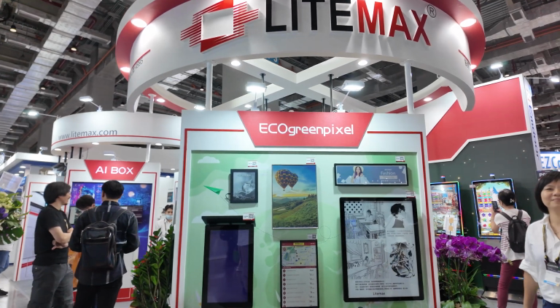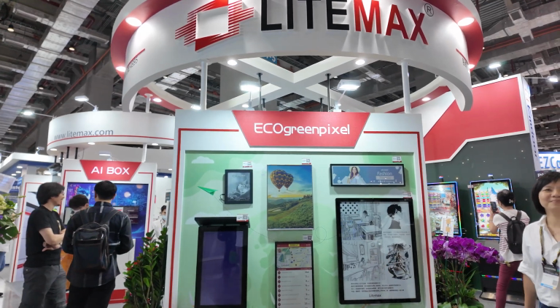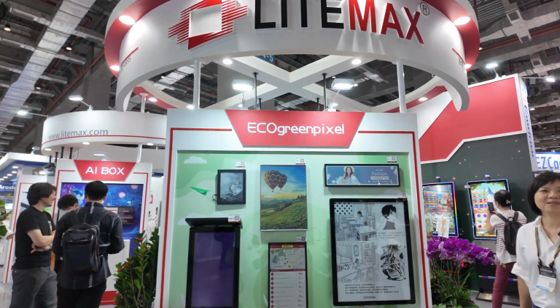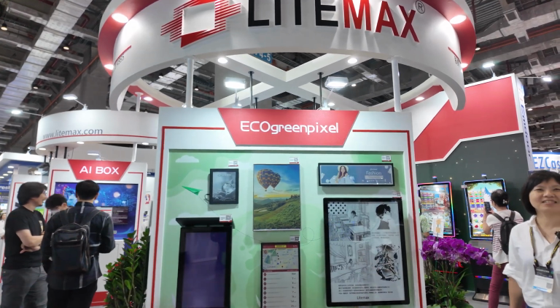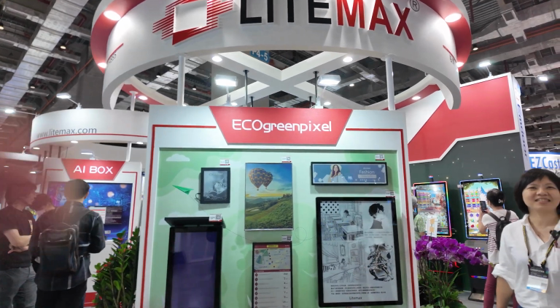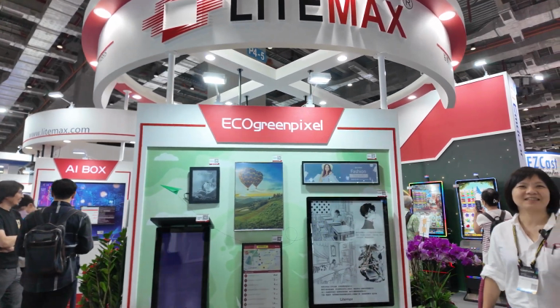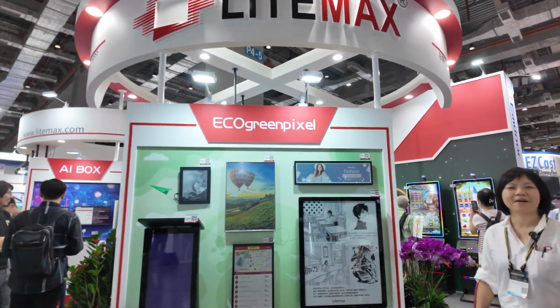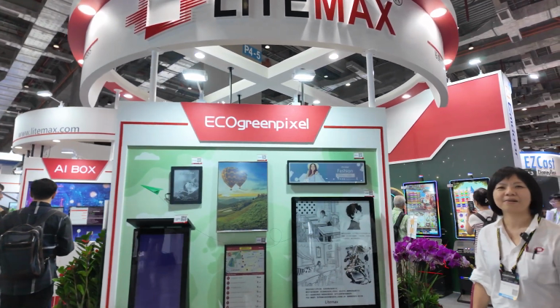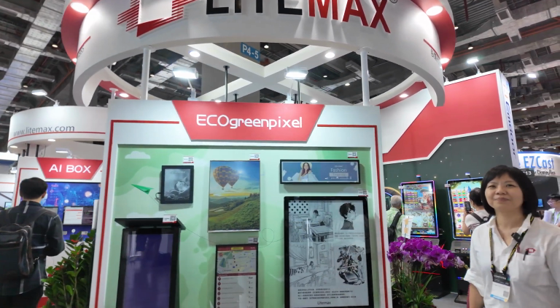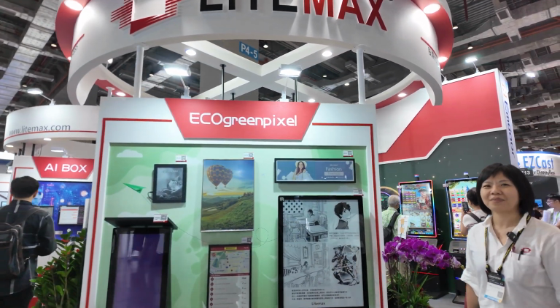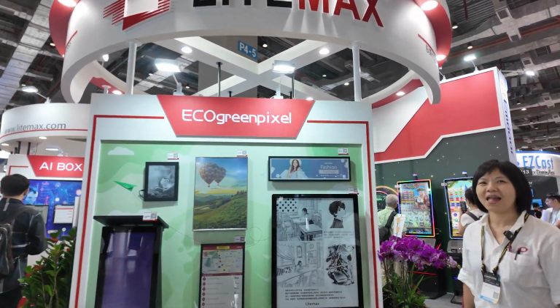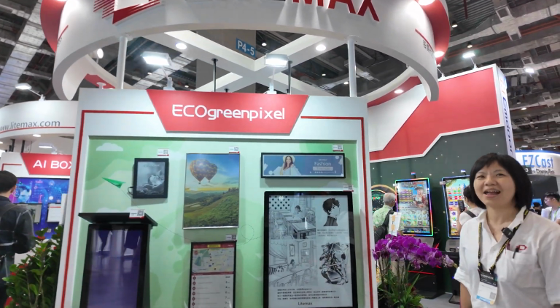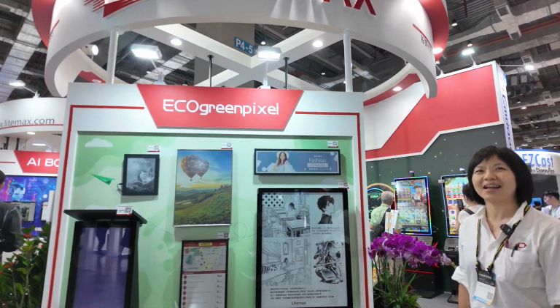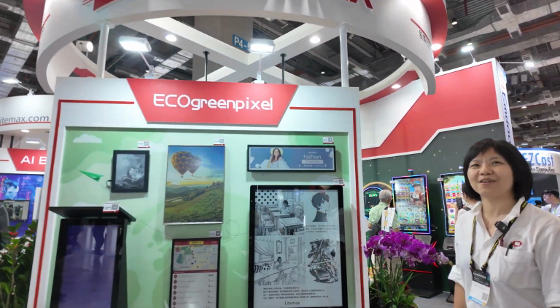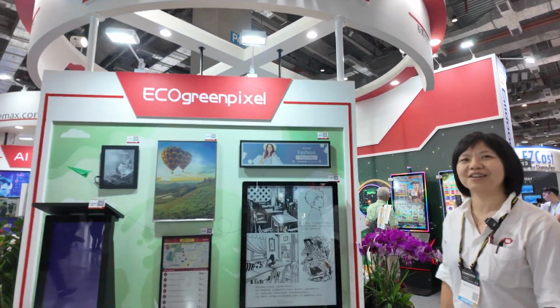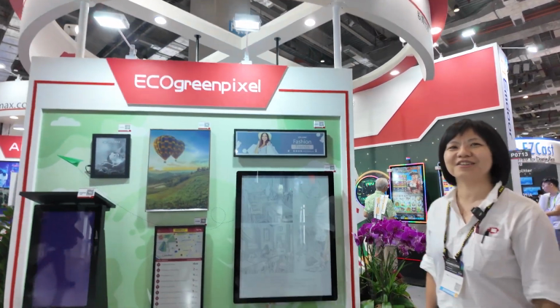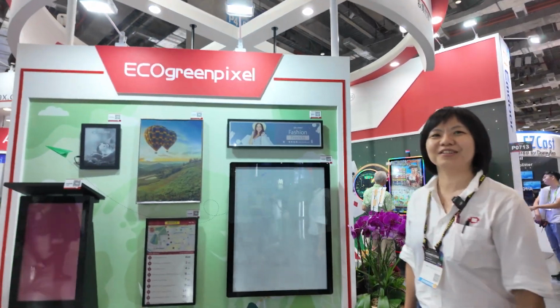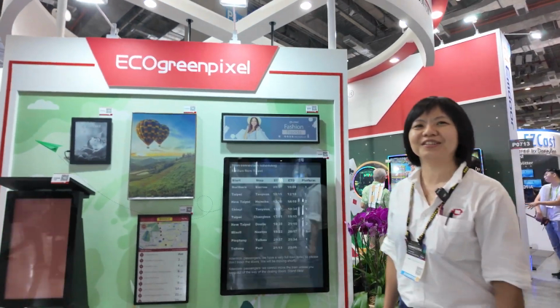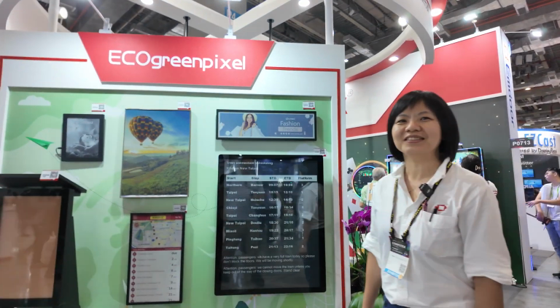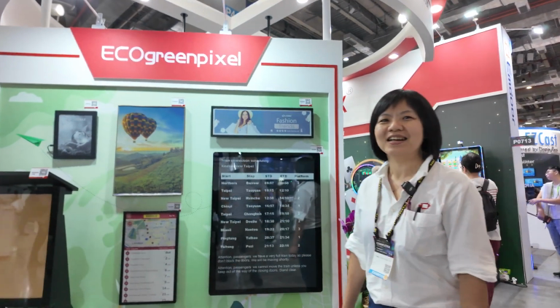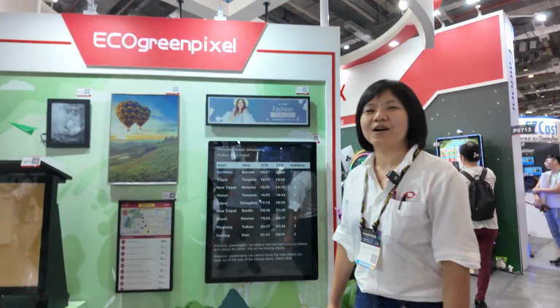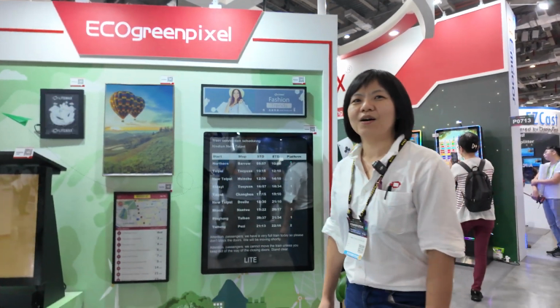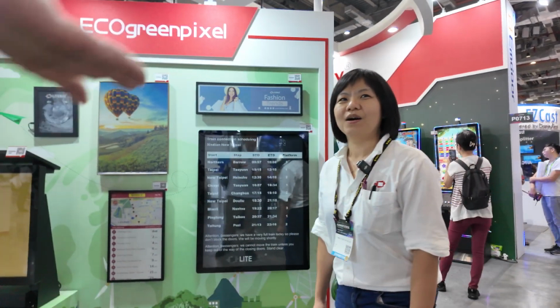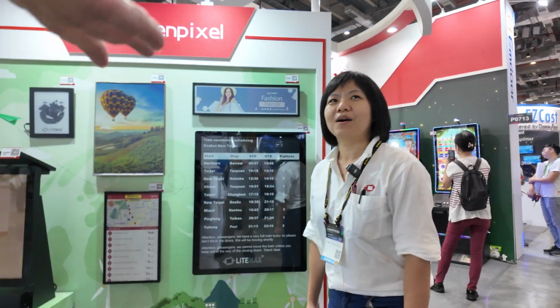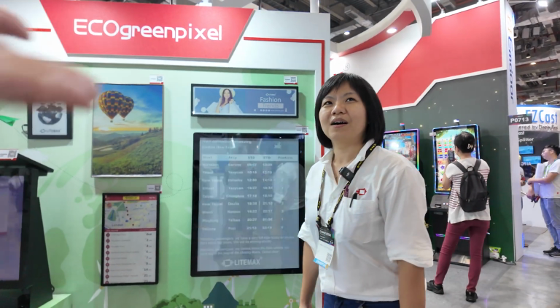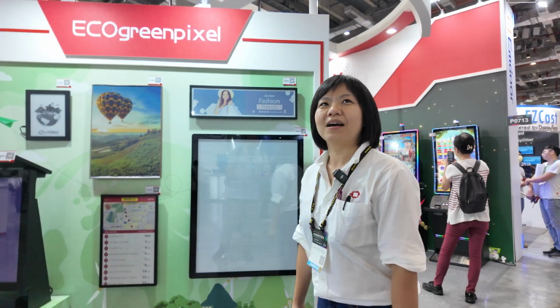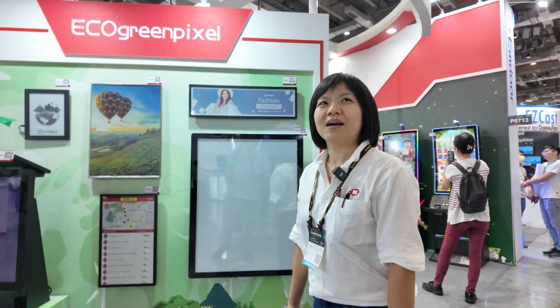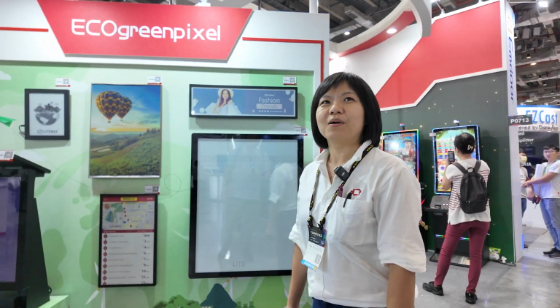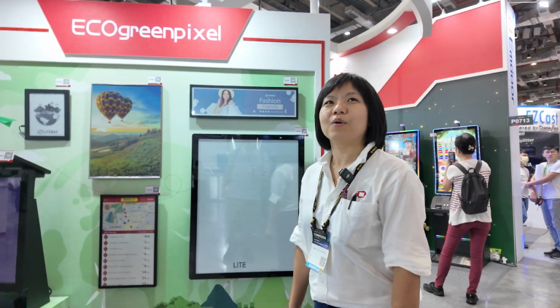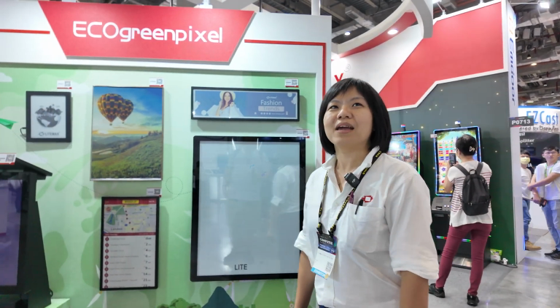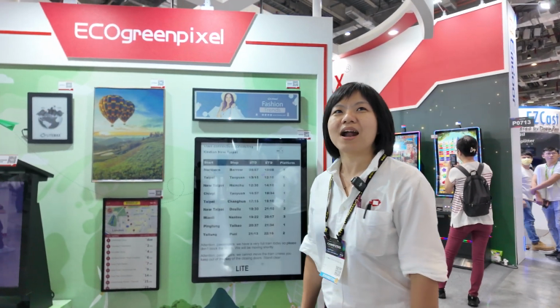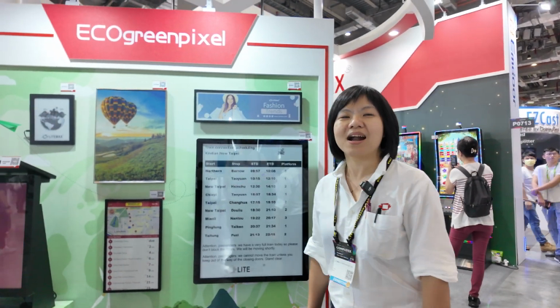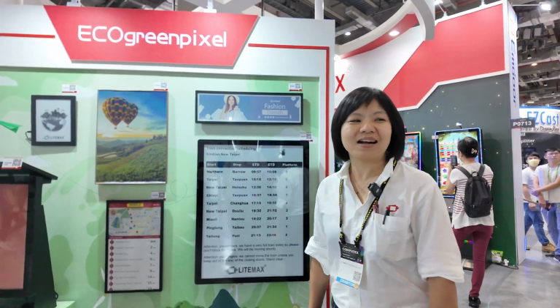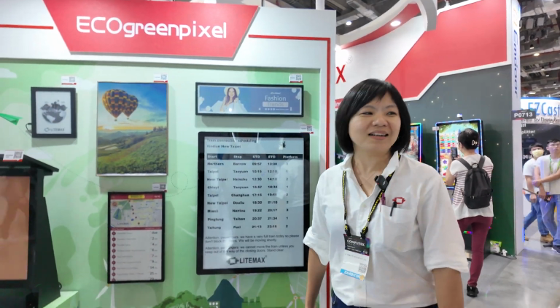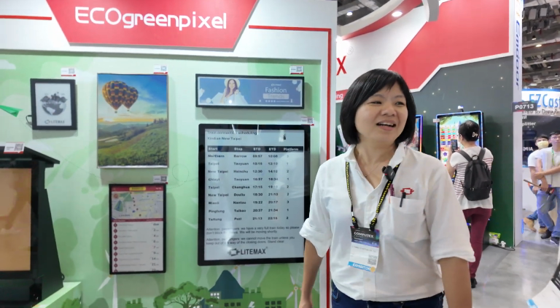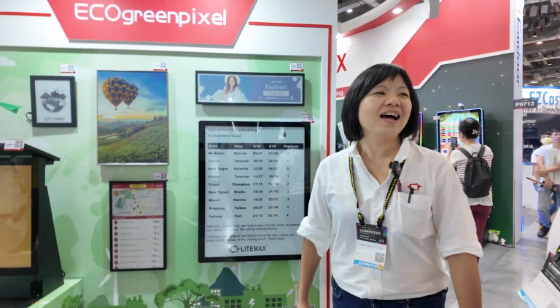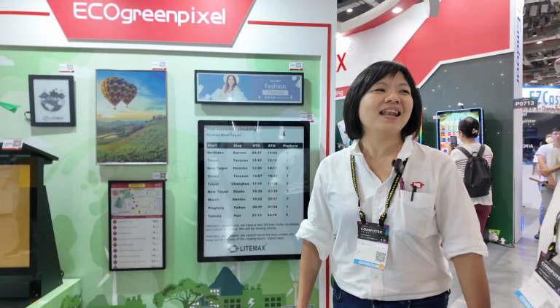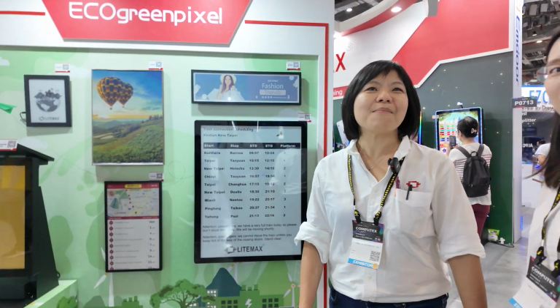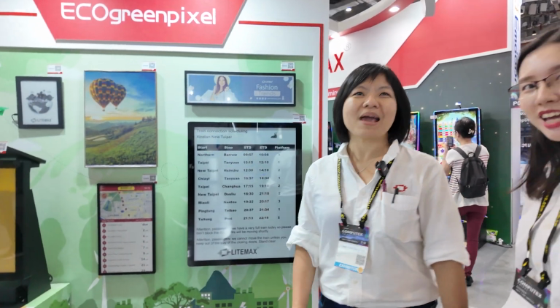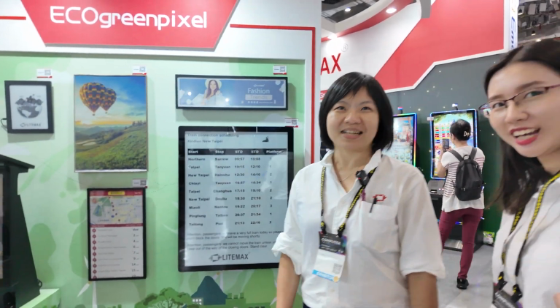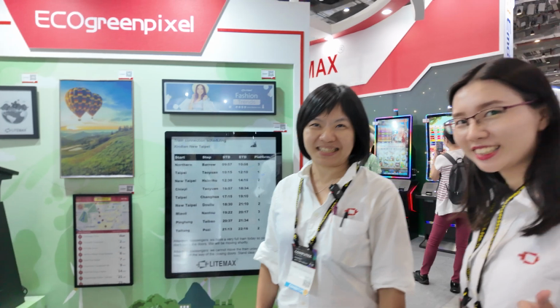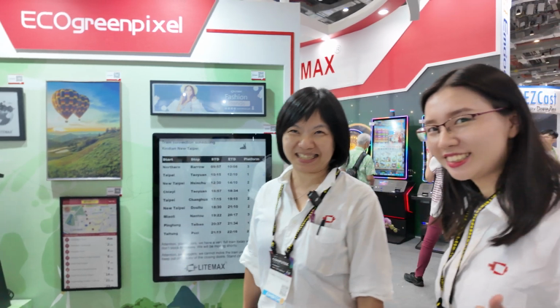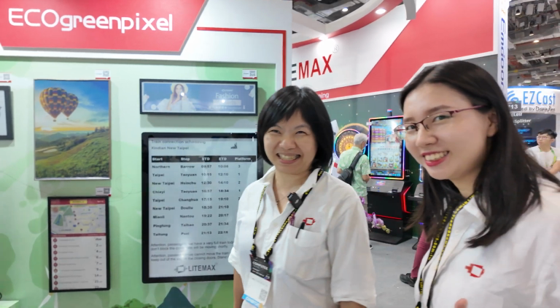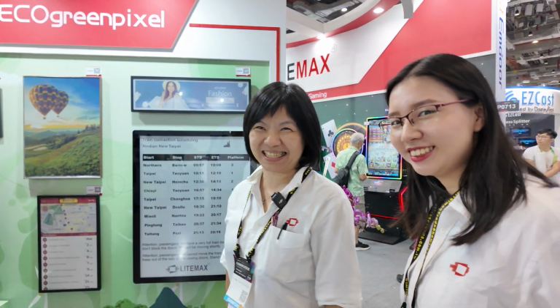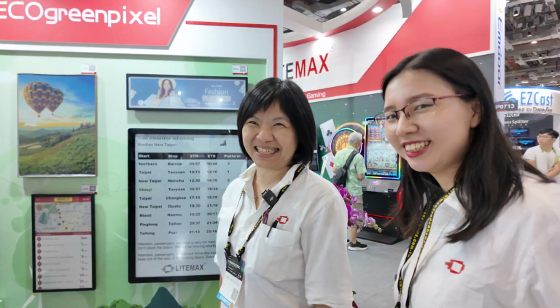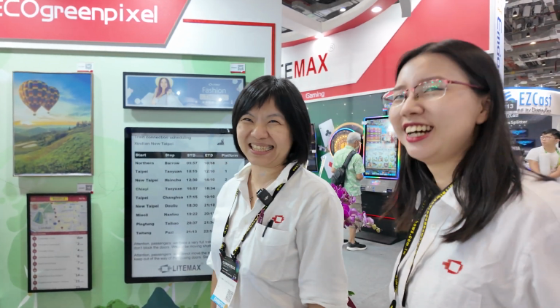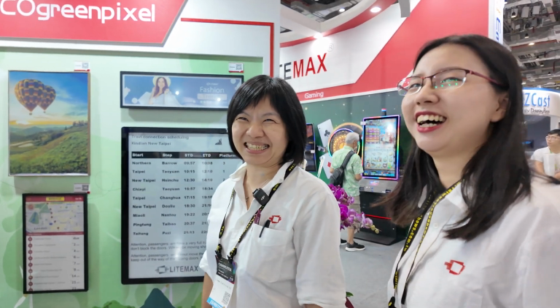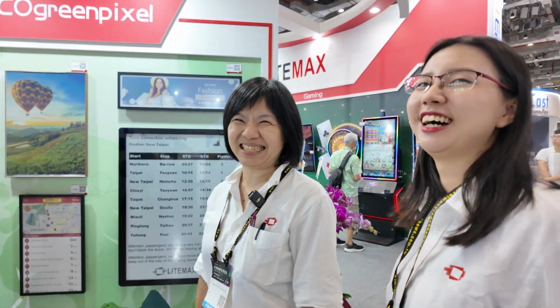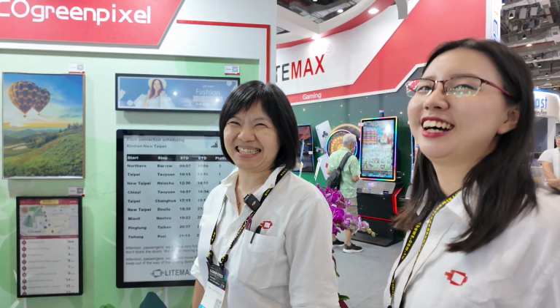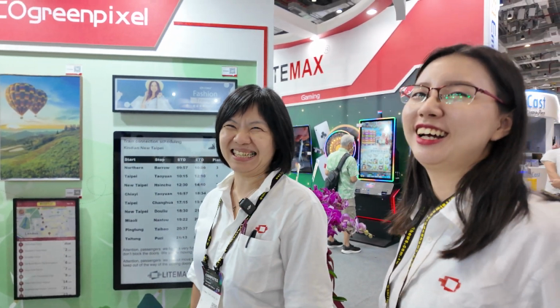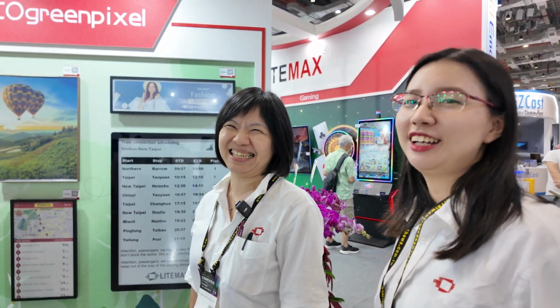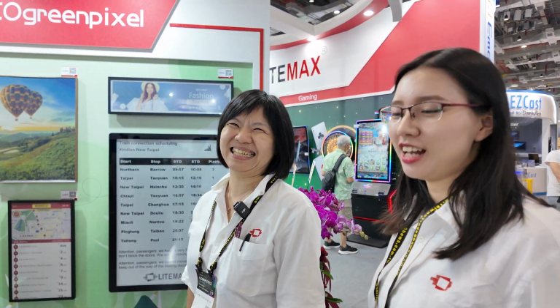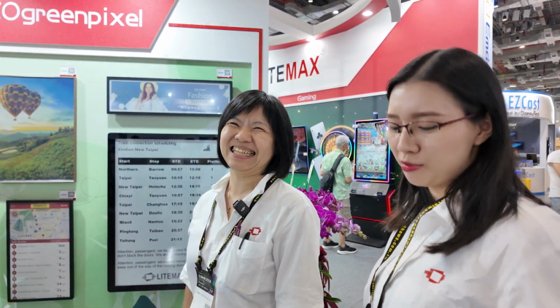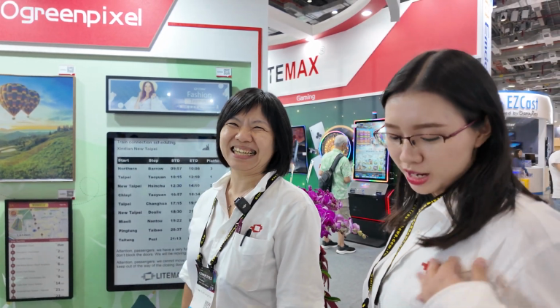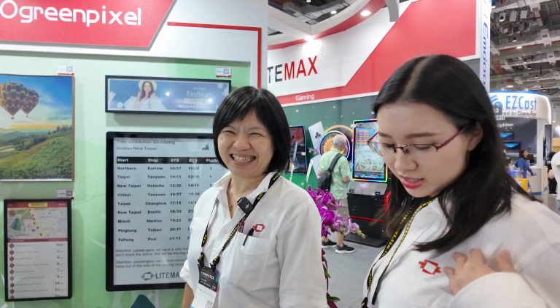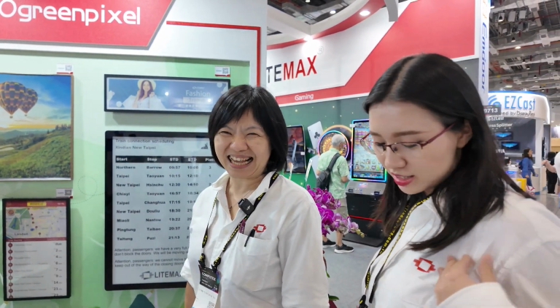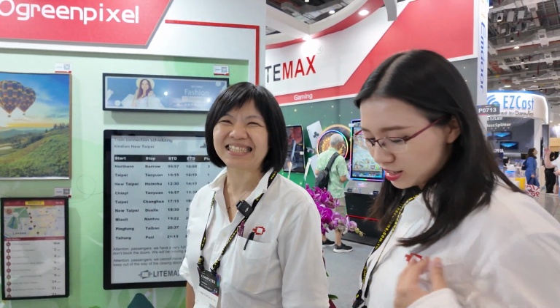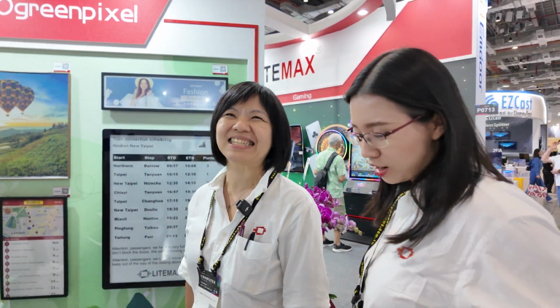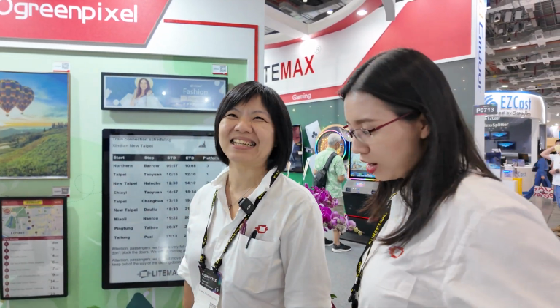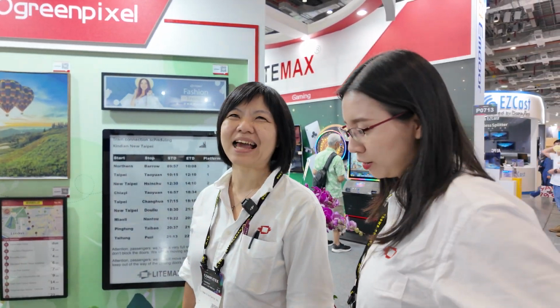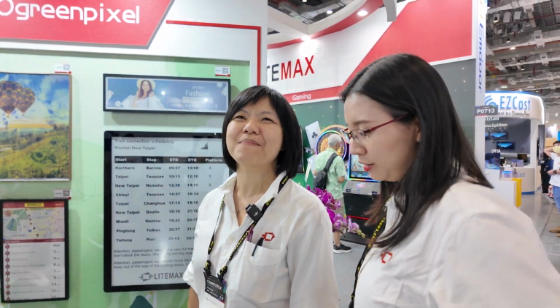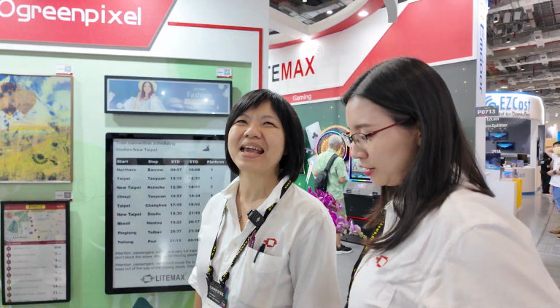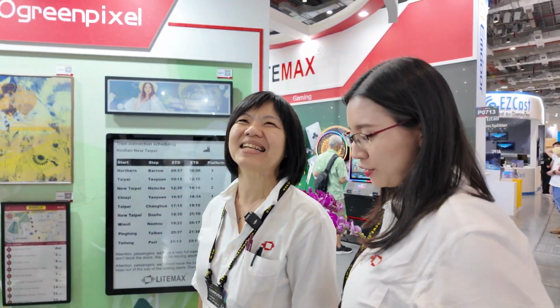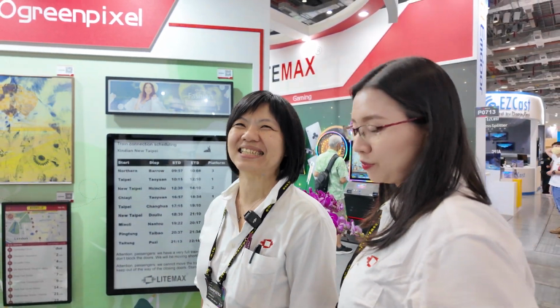Hi. Hi. How are you? Who are you? We are Lightmax. Lightmax. Yes, Lightmax.